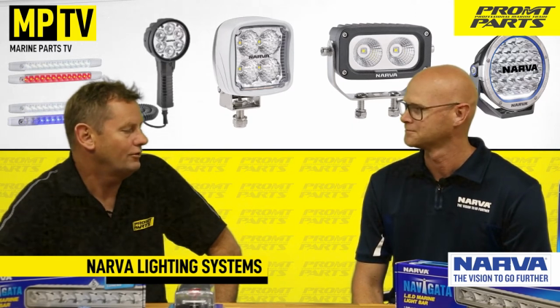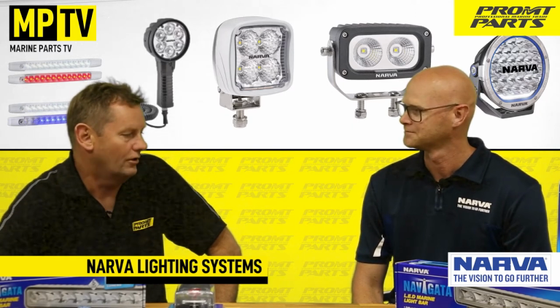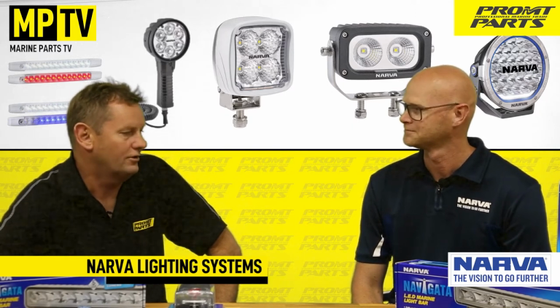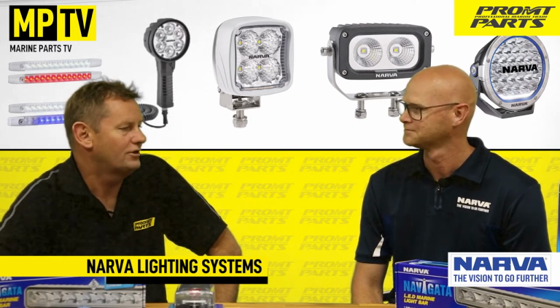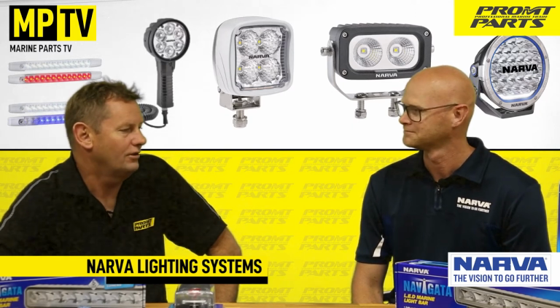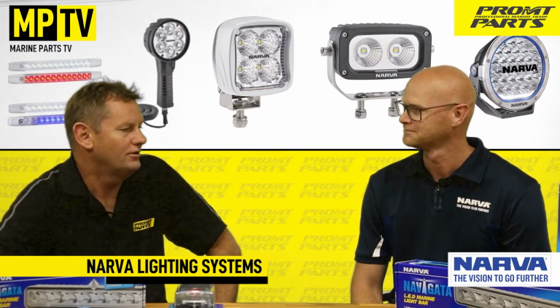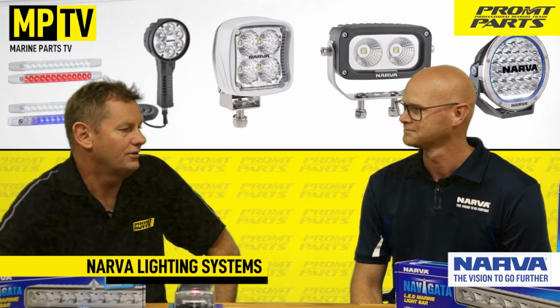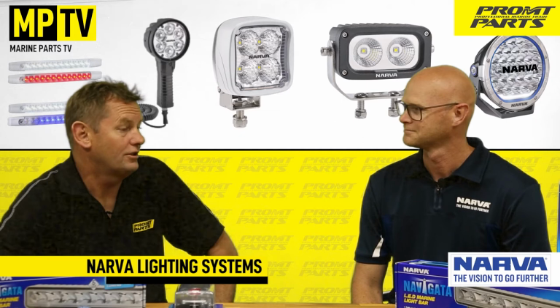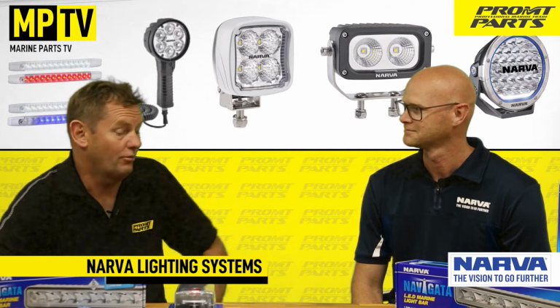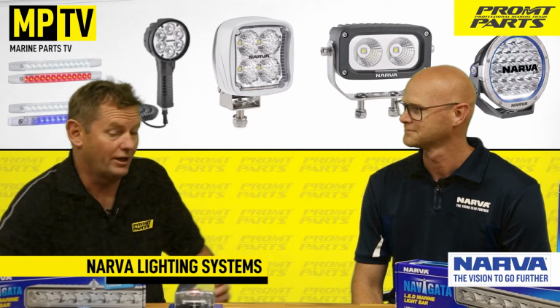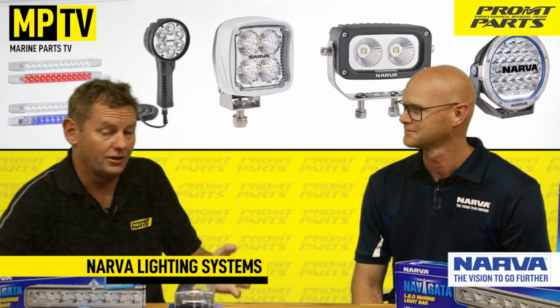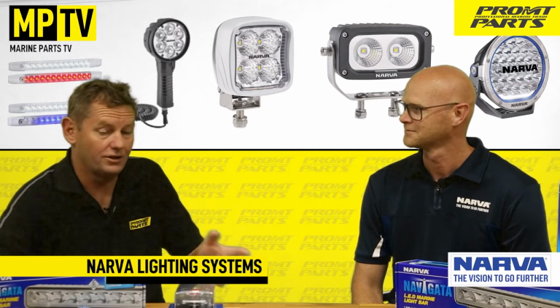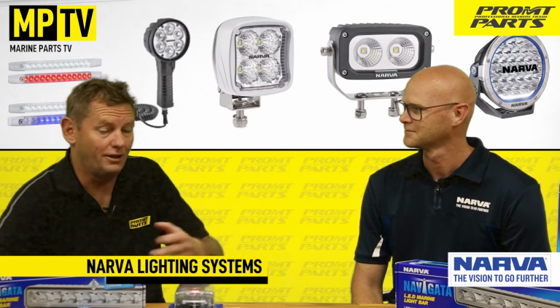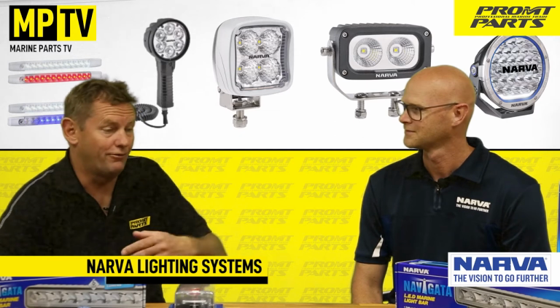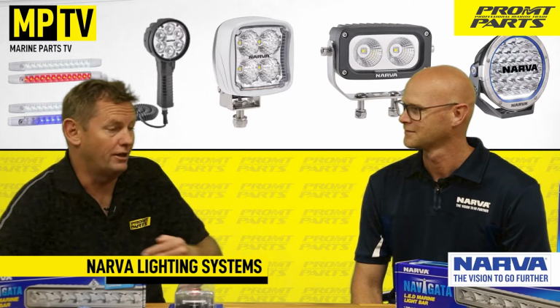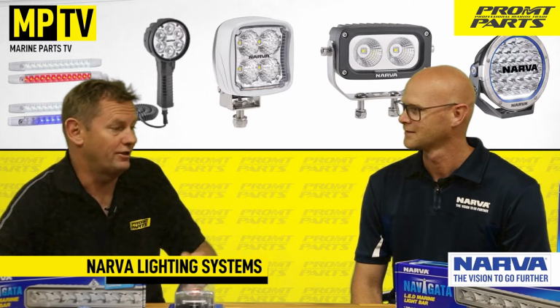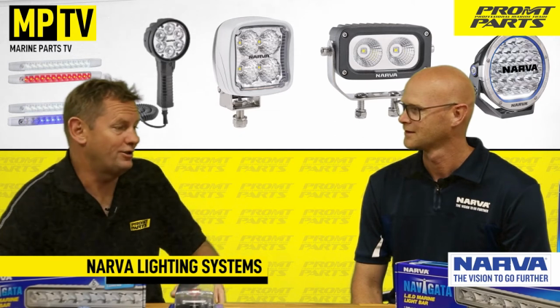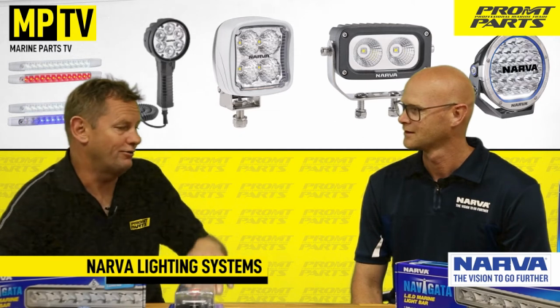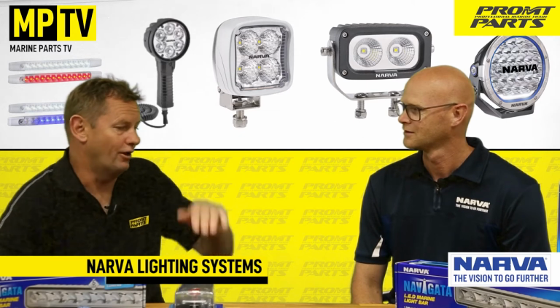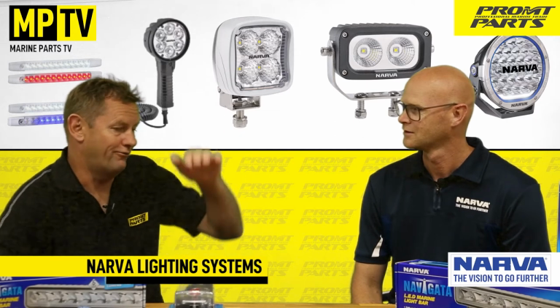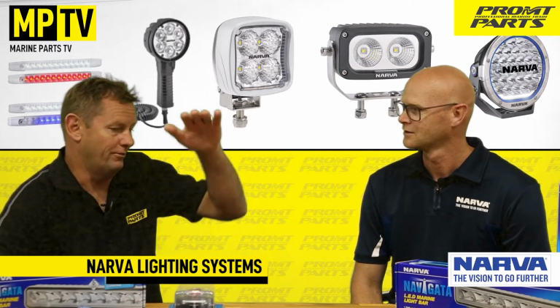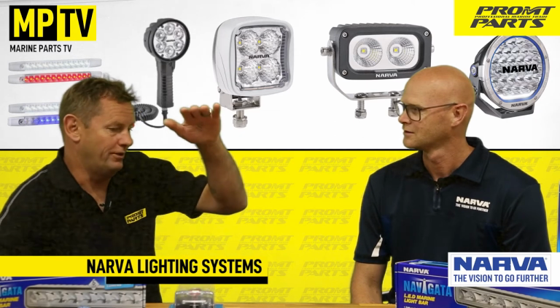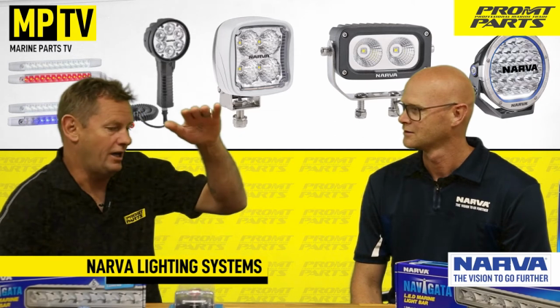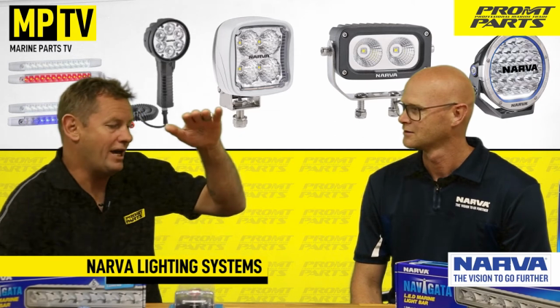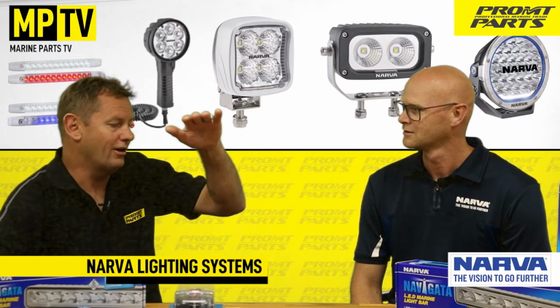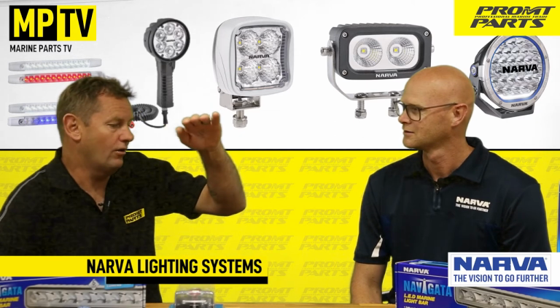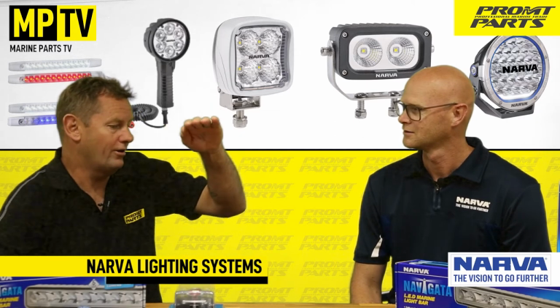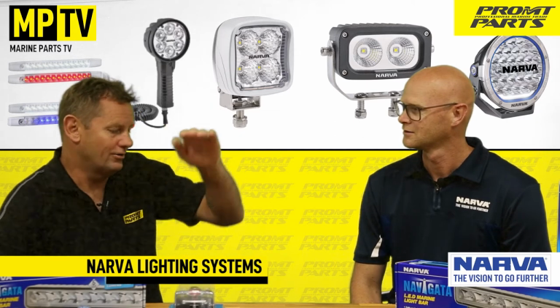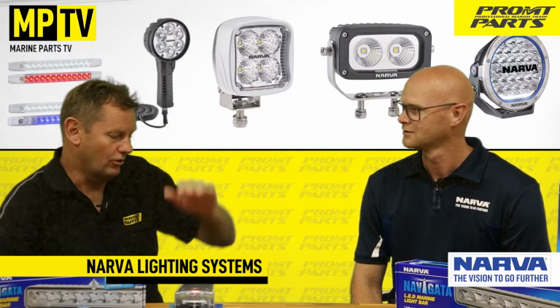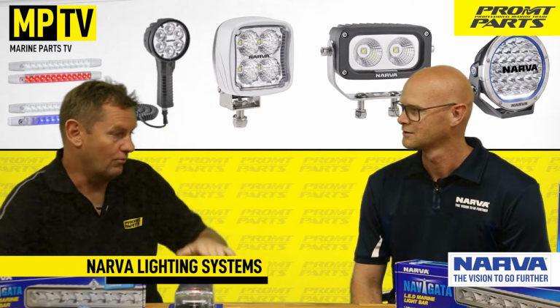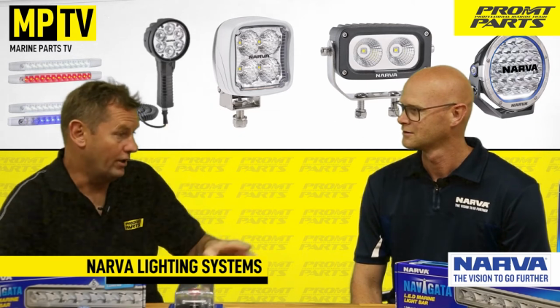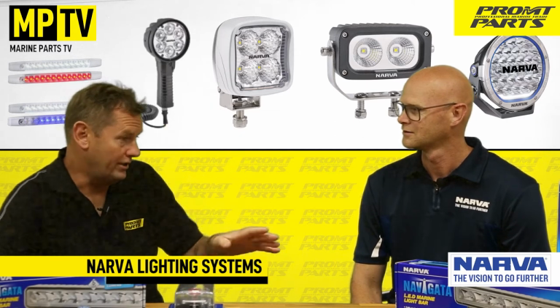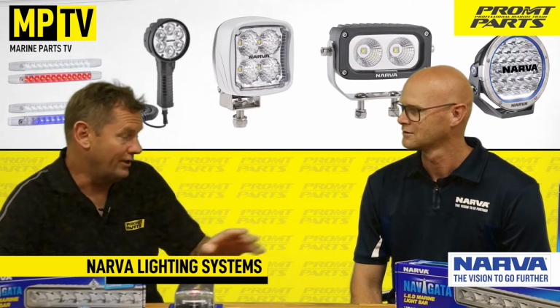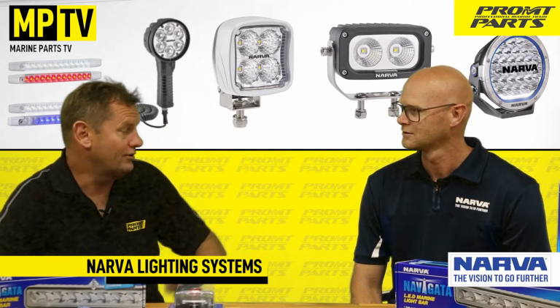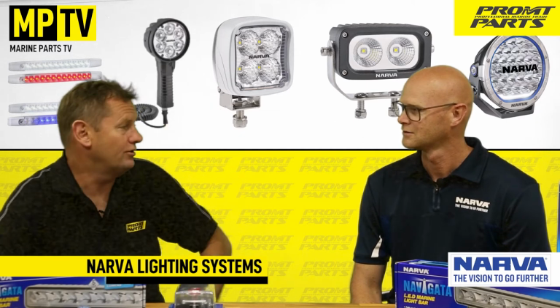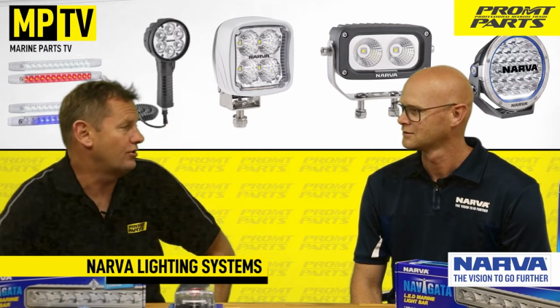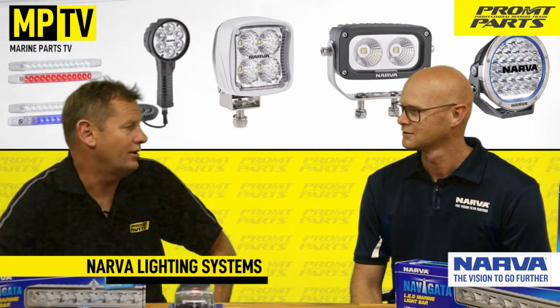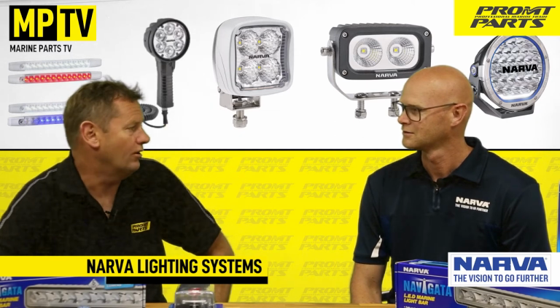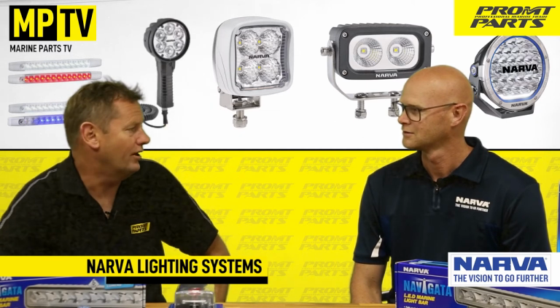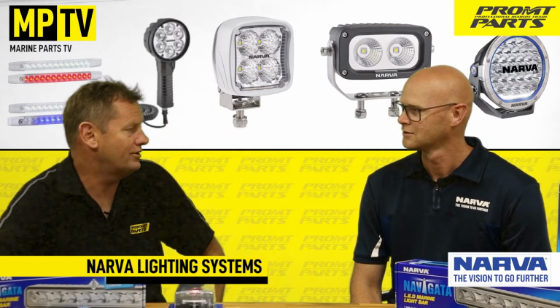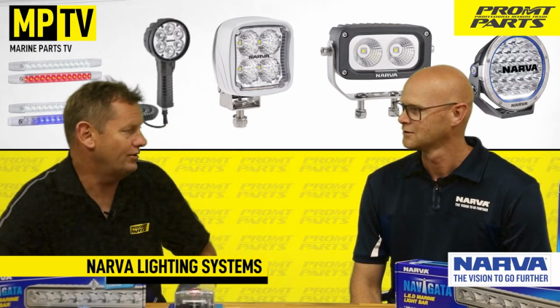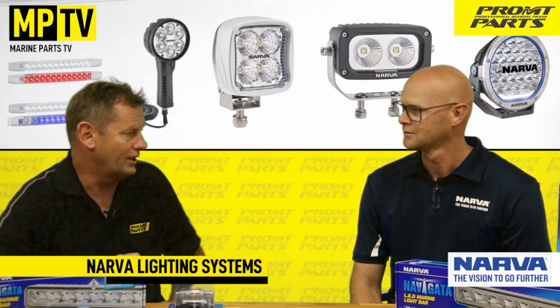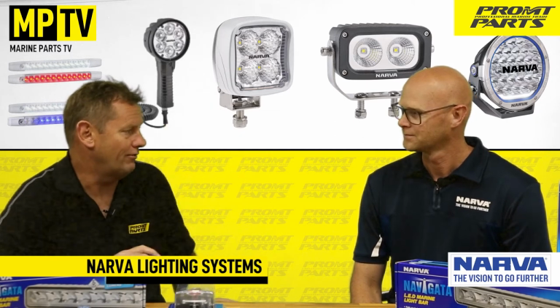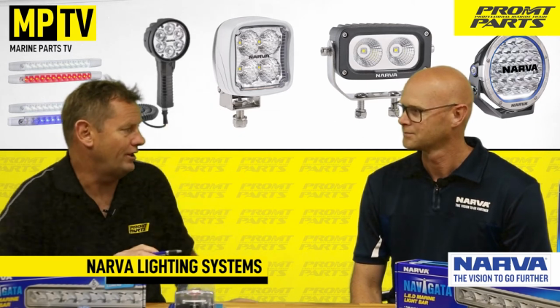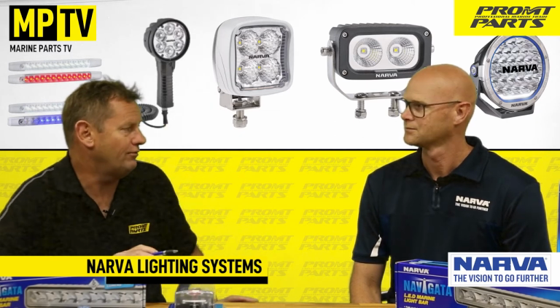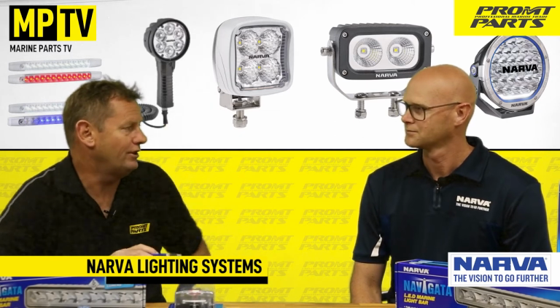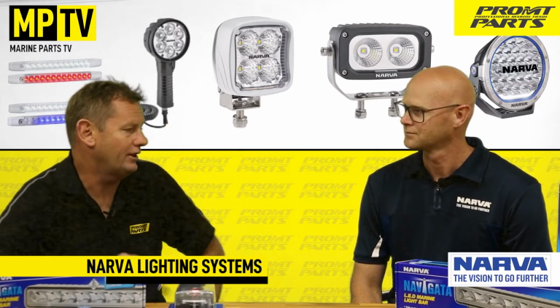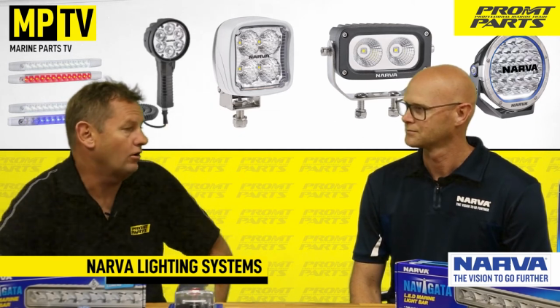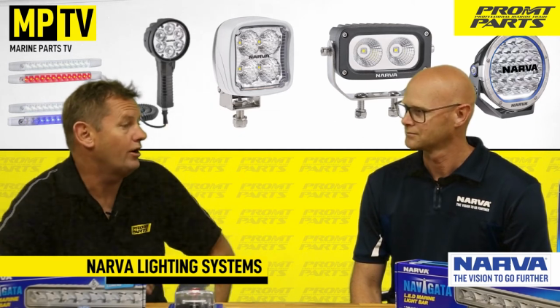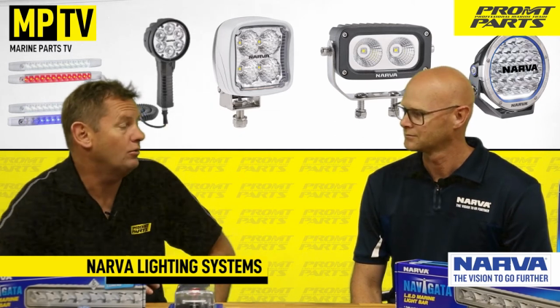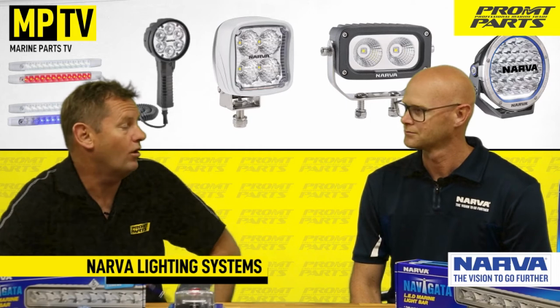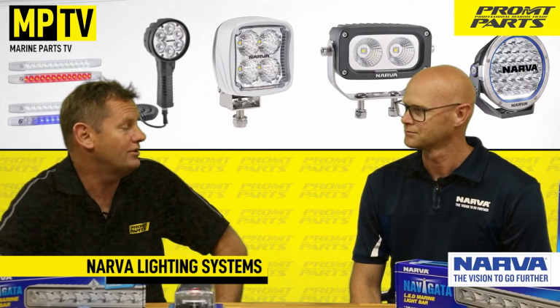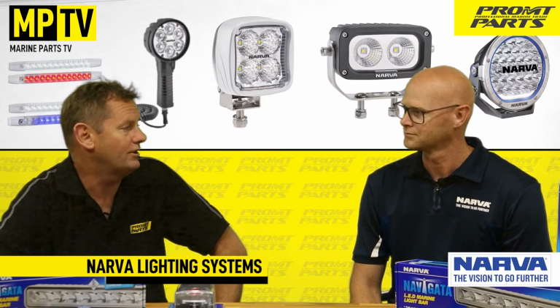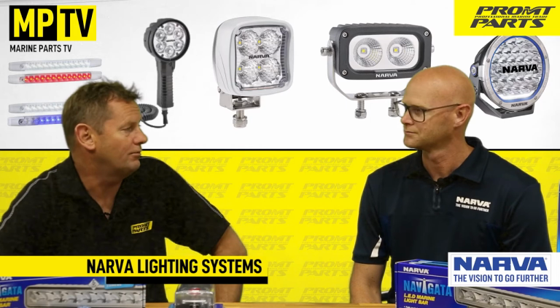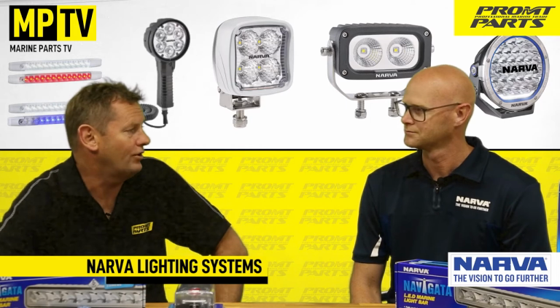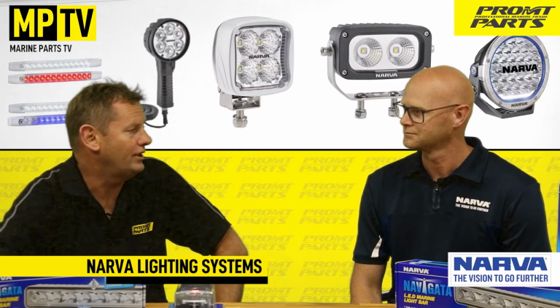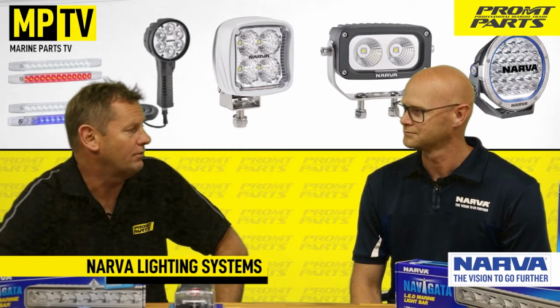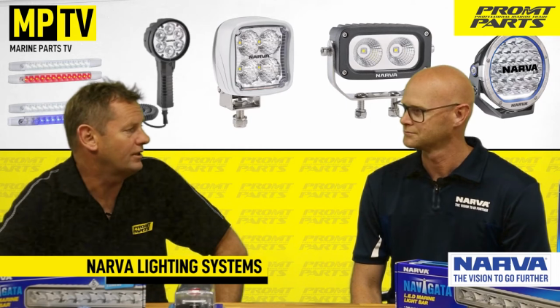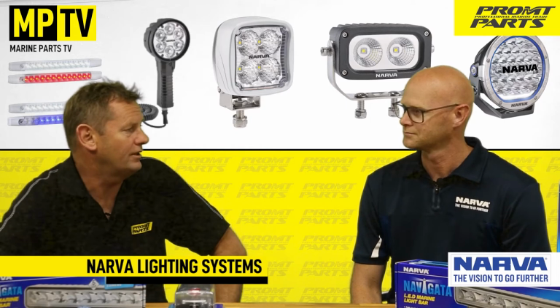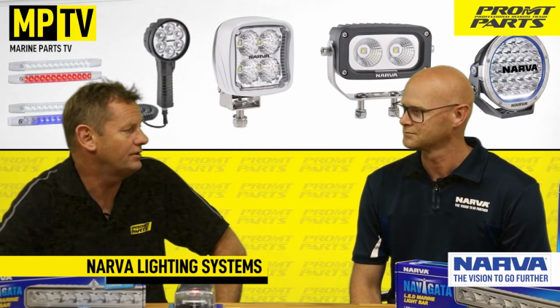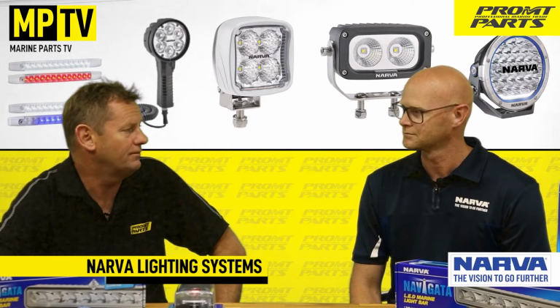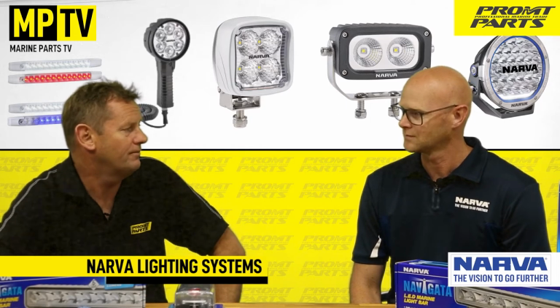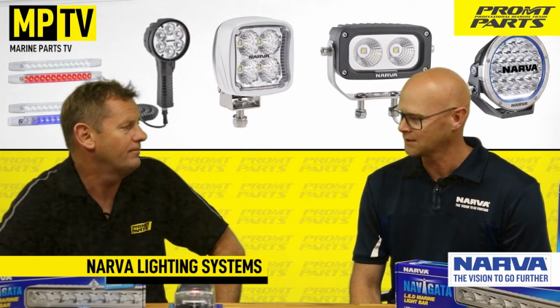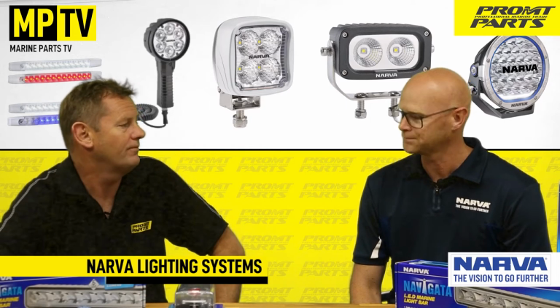You've got the solution. So what I can see in front of us, you've got from the anchor light on top right down to the trailer light, so you cover everything lighting-wise in a marine application. Yep.